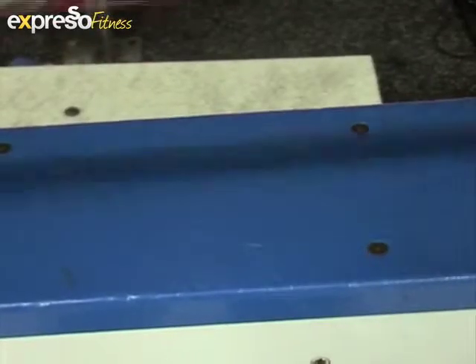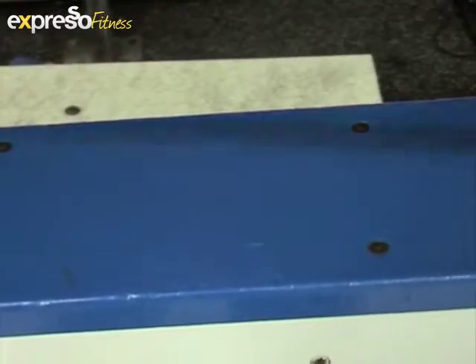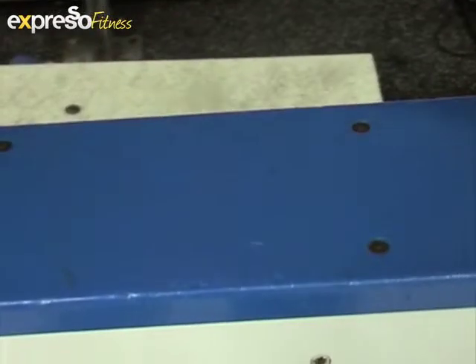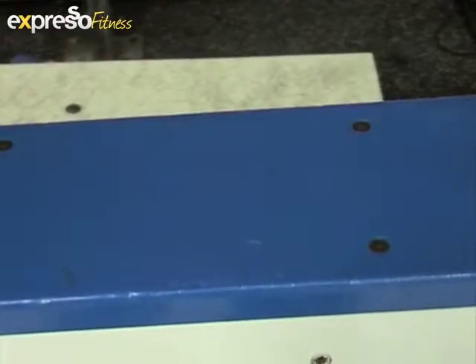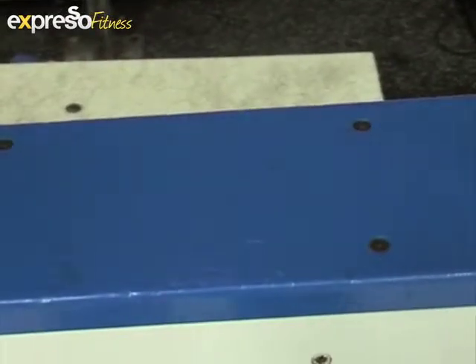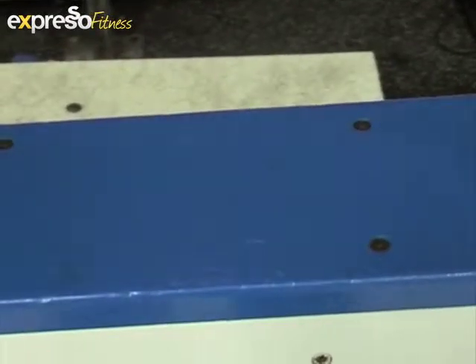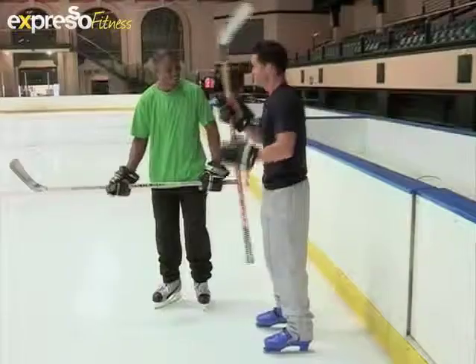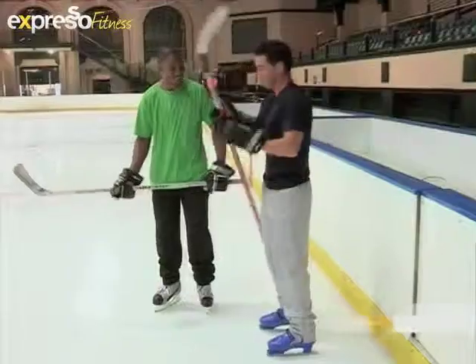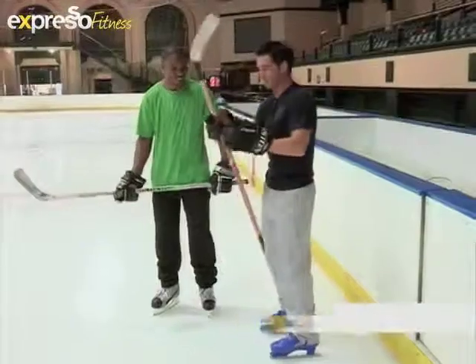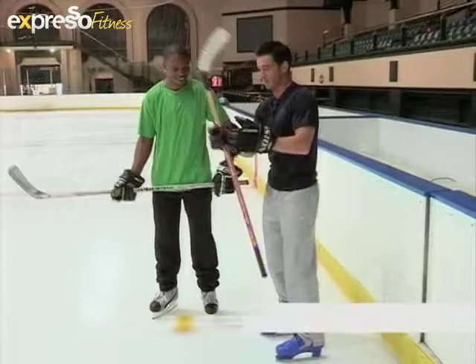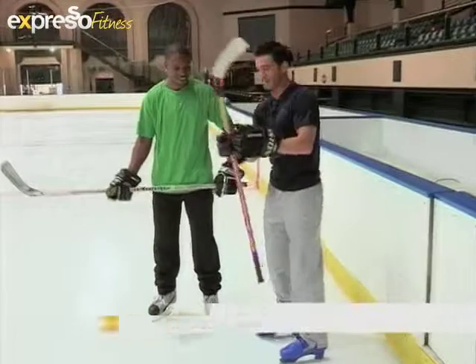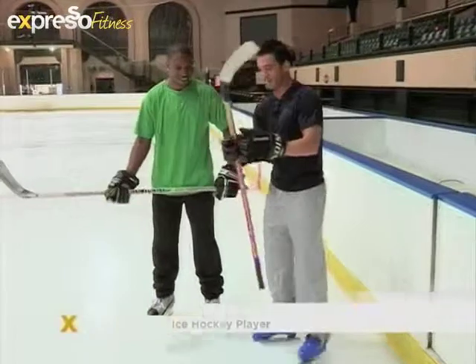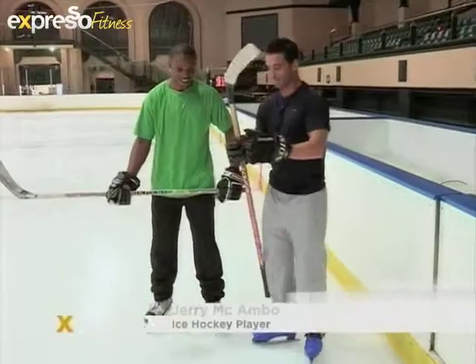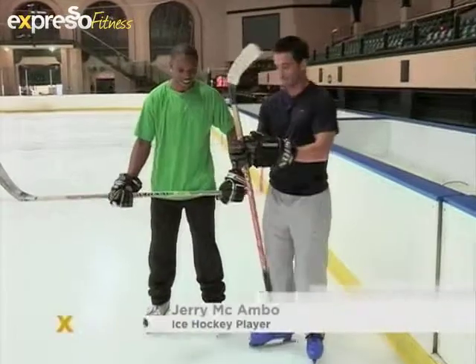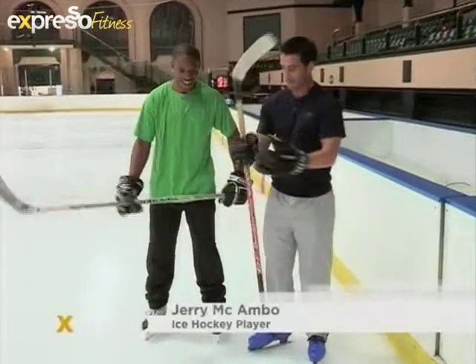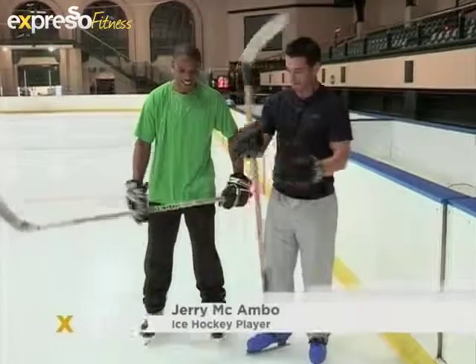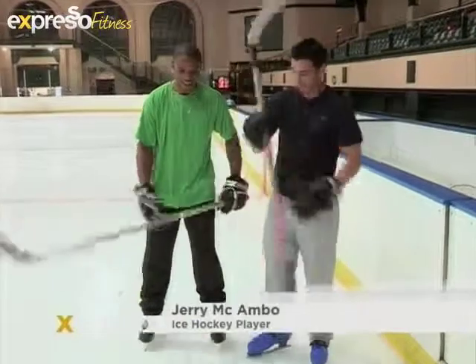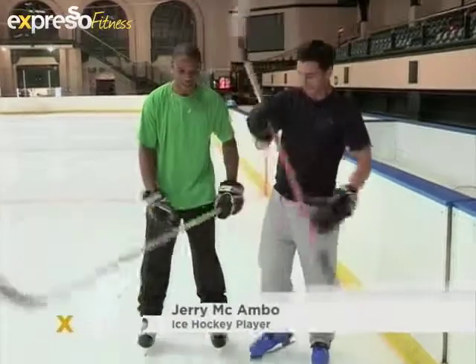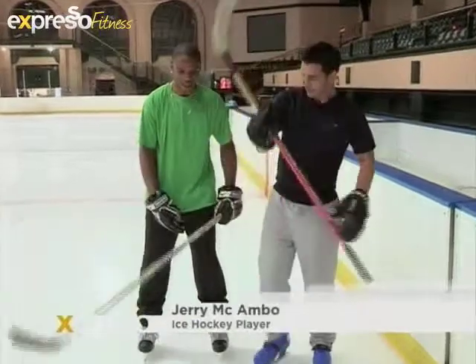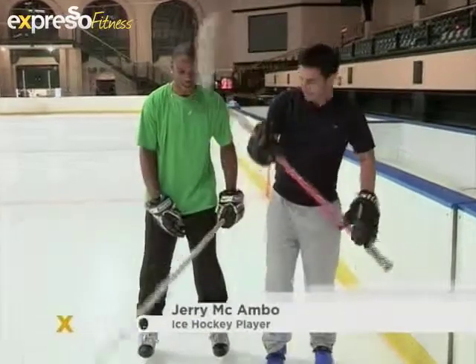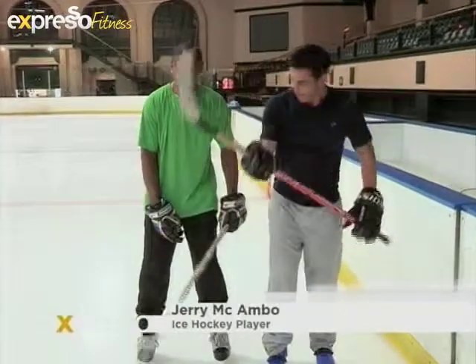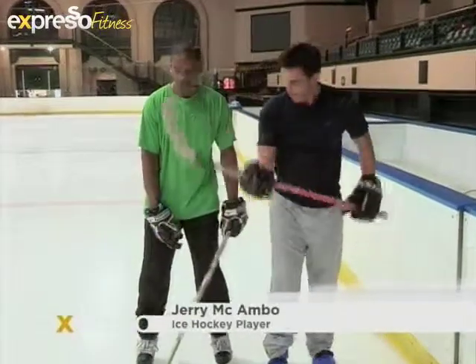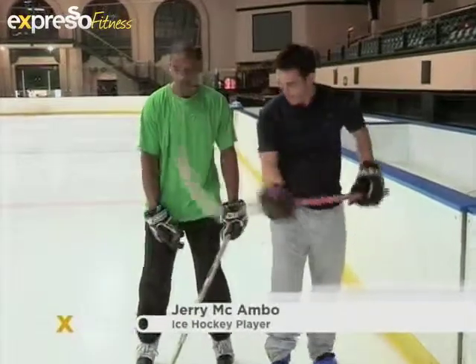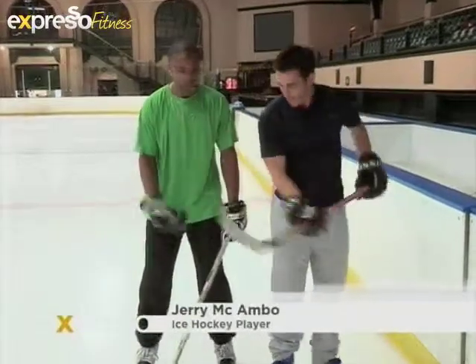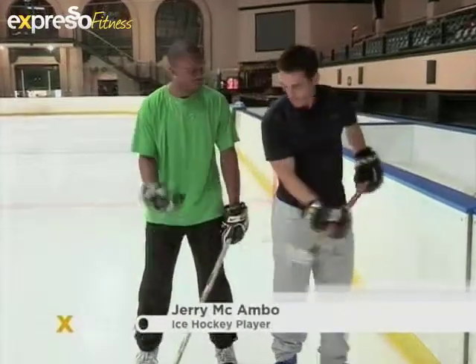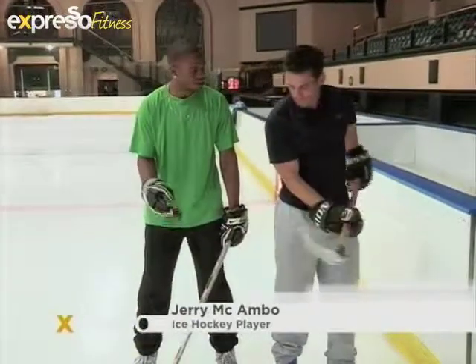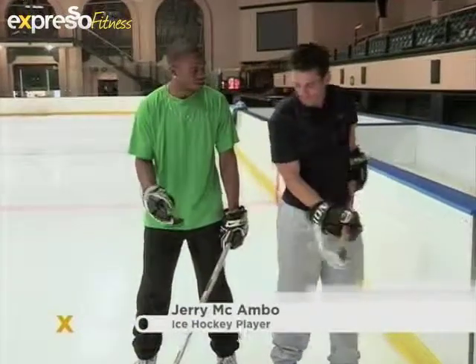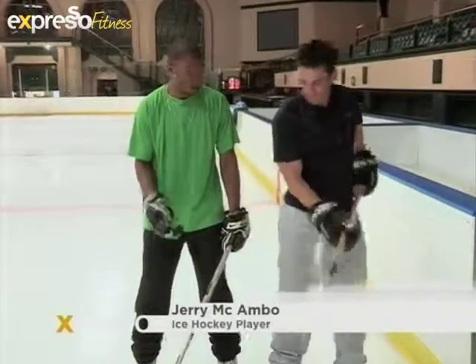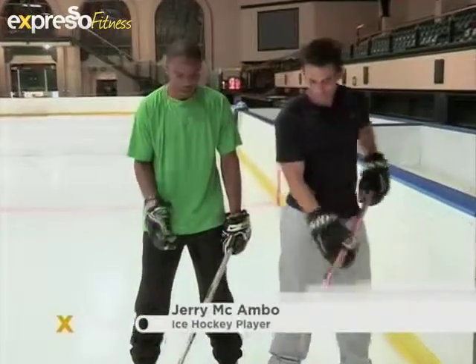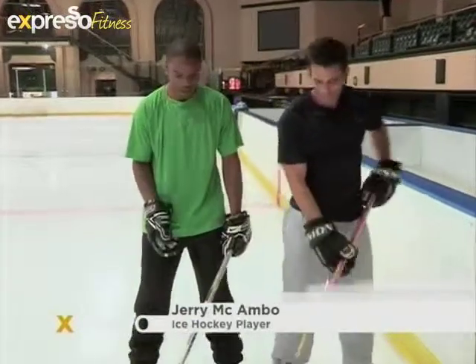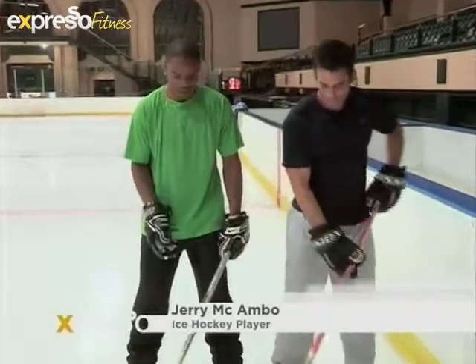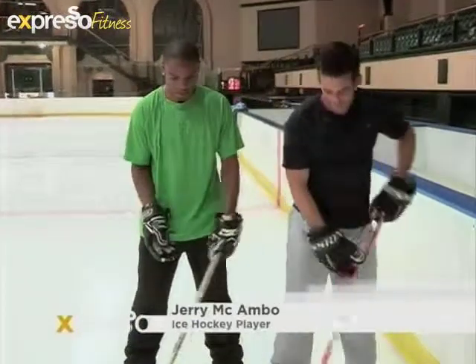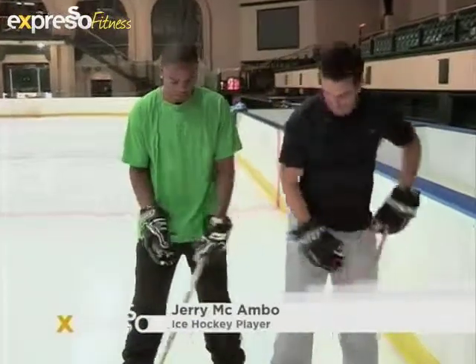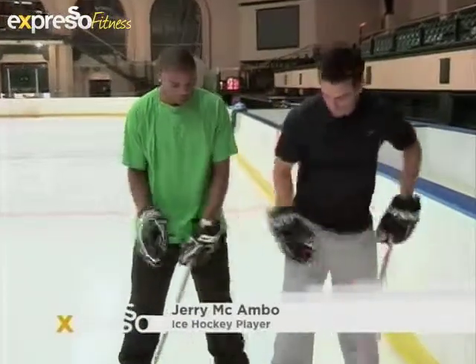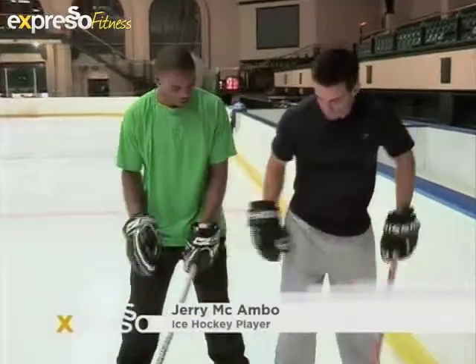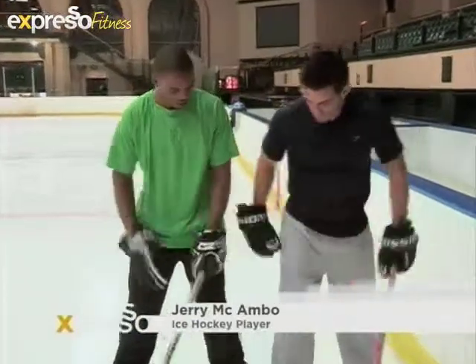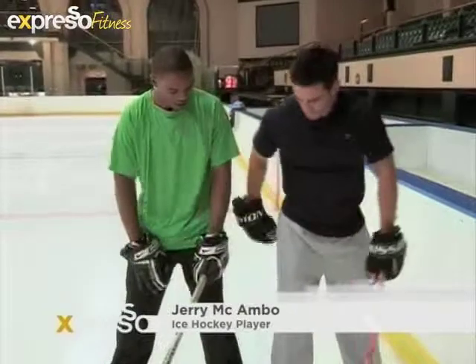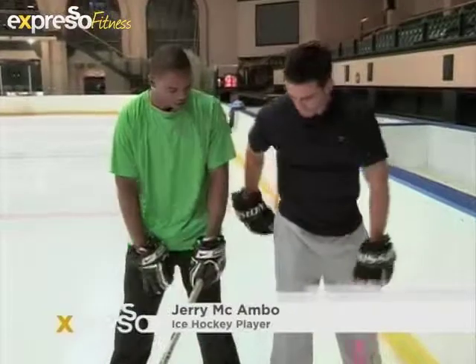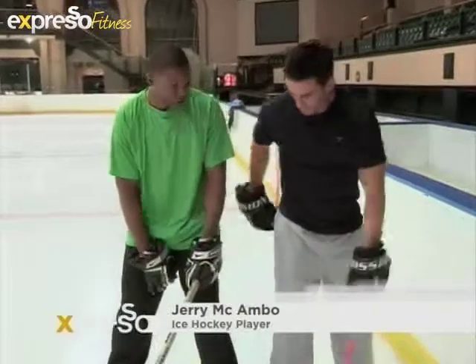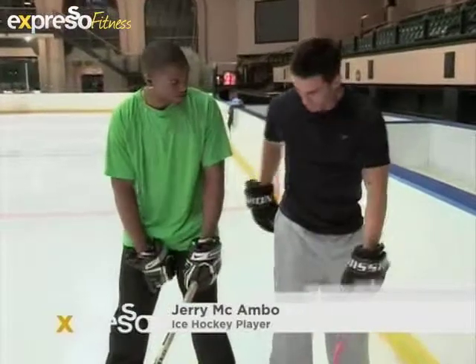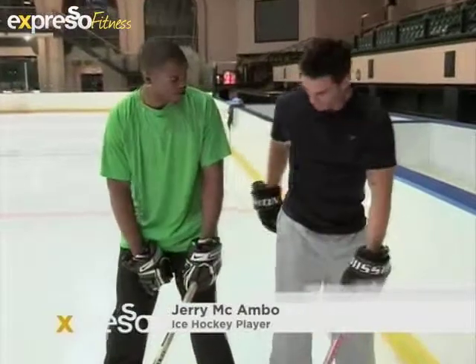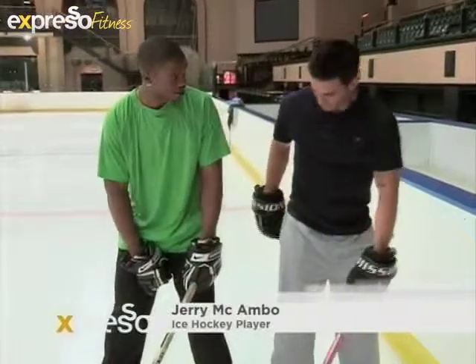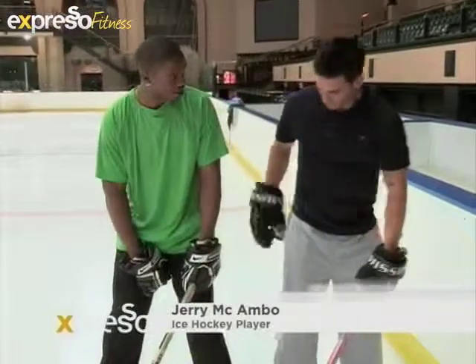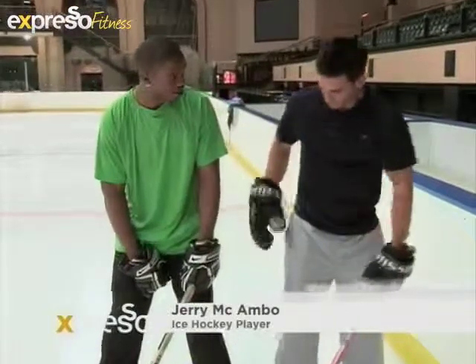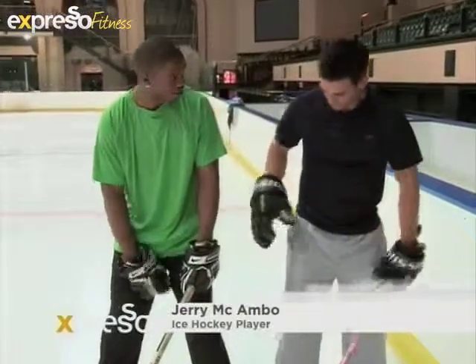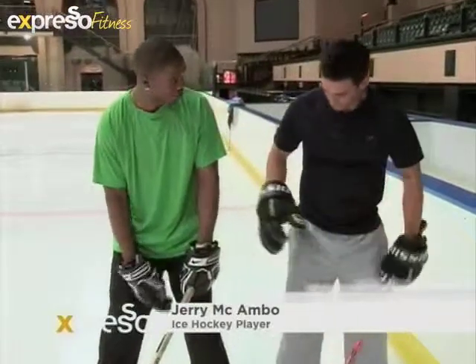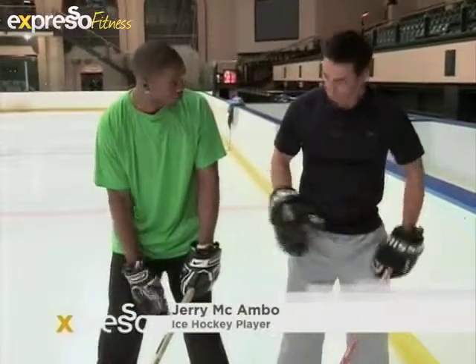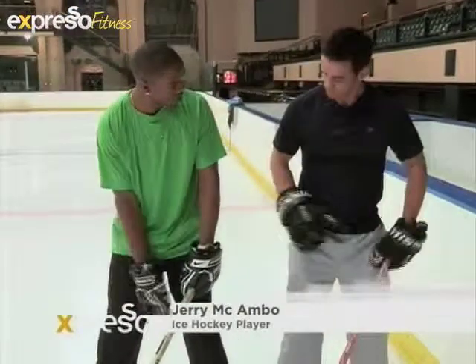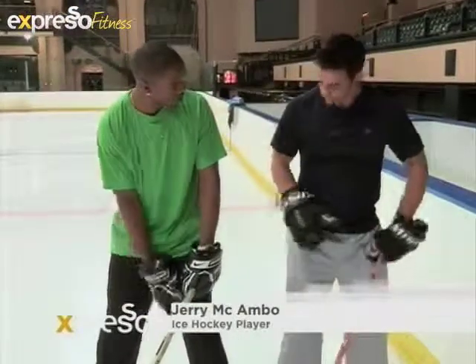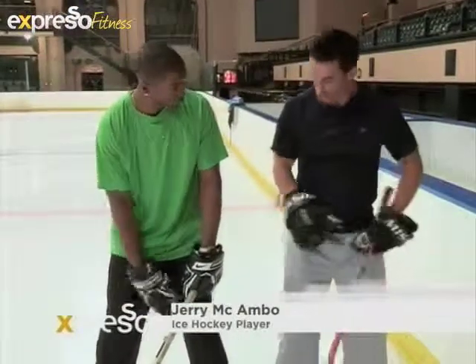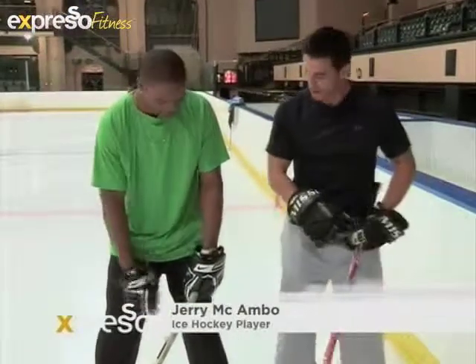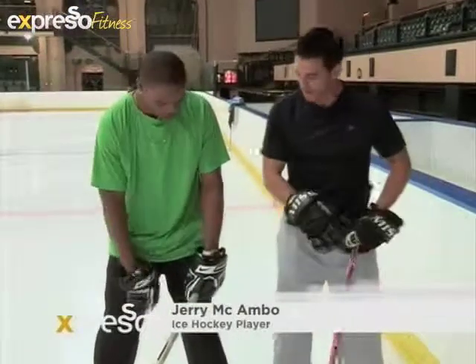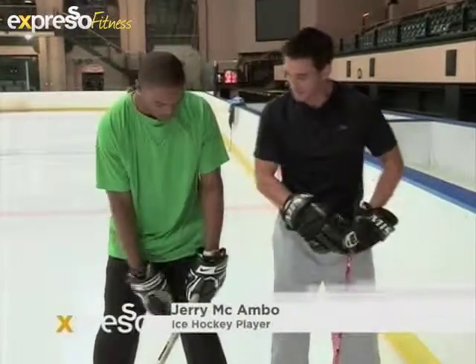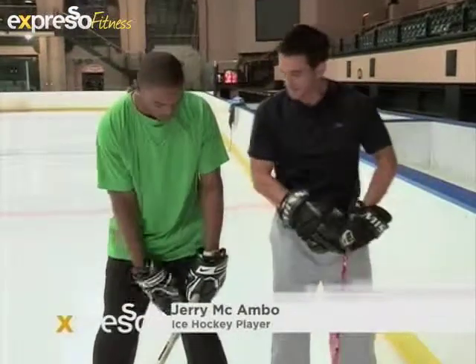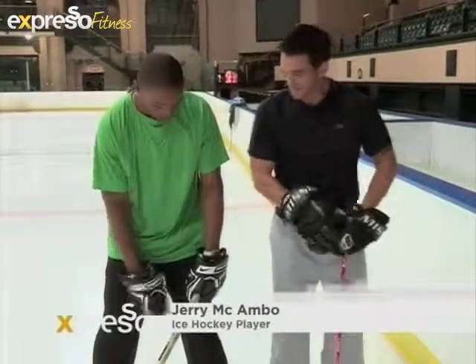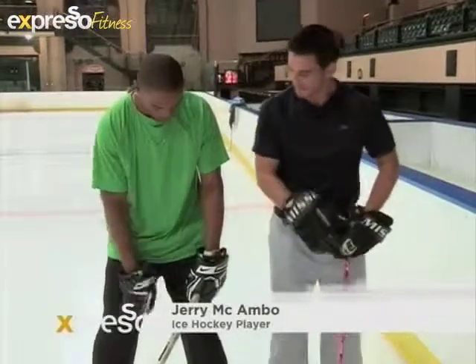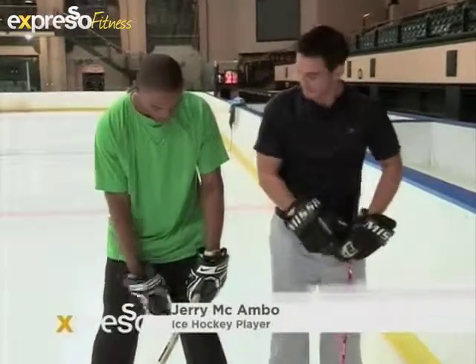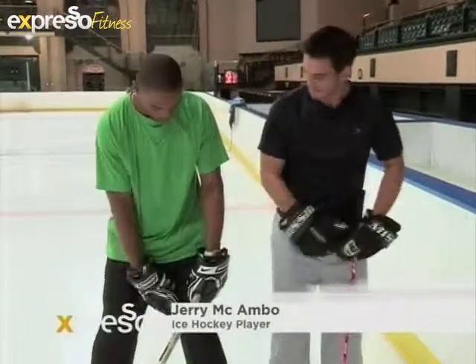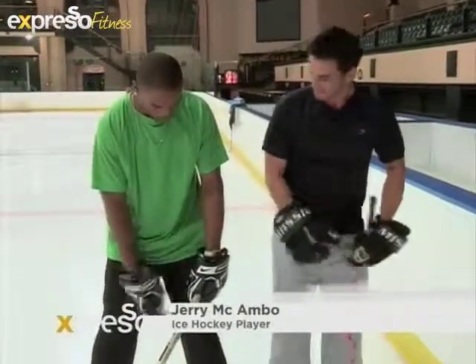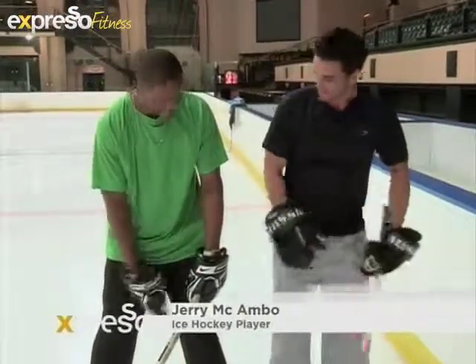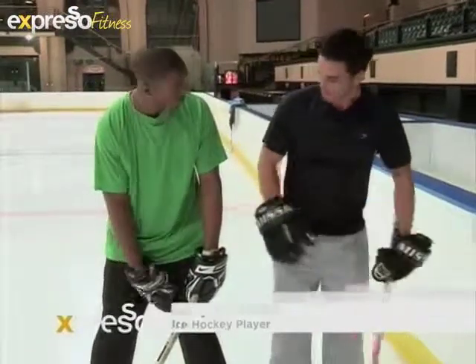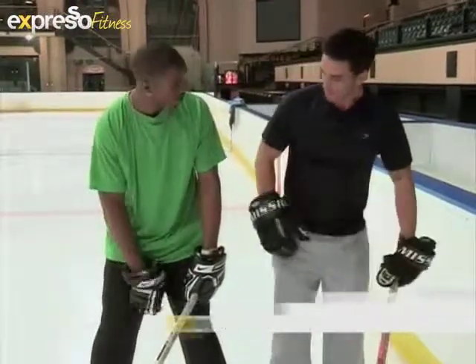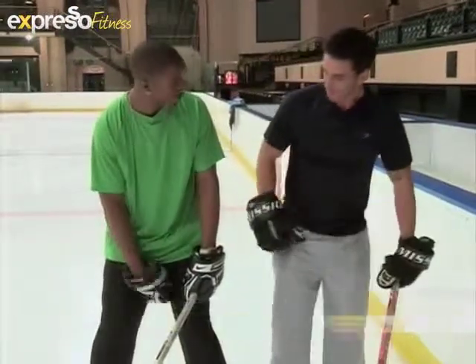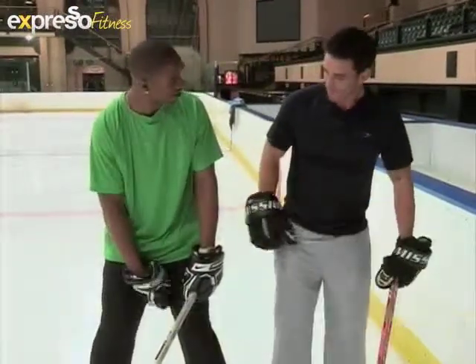So where are we going to start? Well, we're going to start with some leg exercises to warm up our legs.